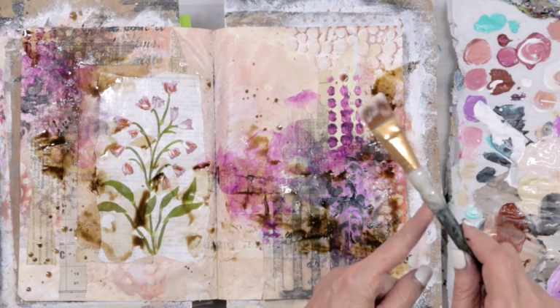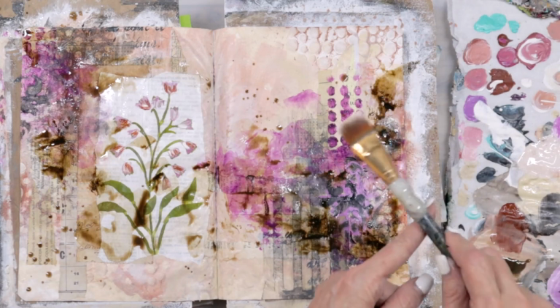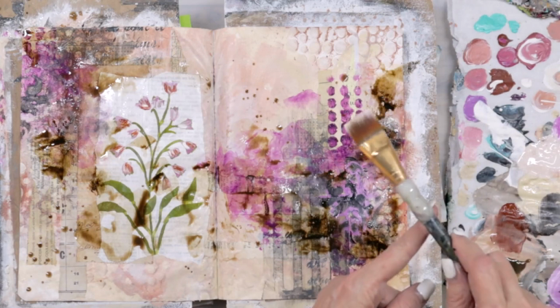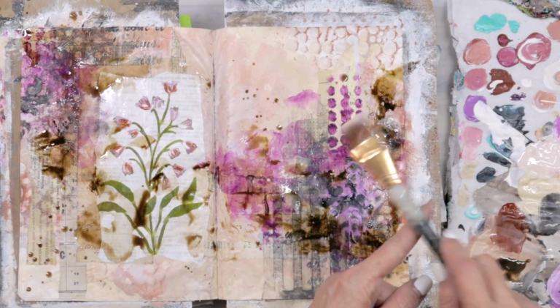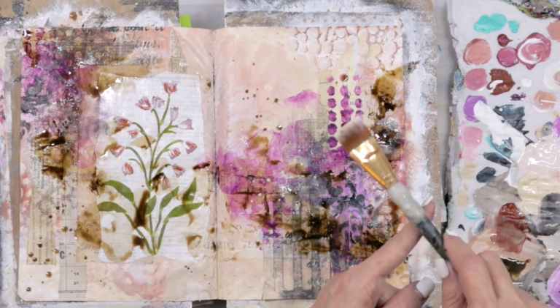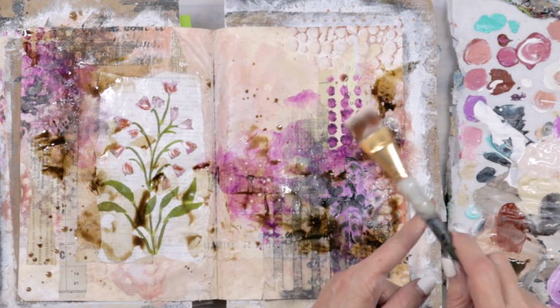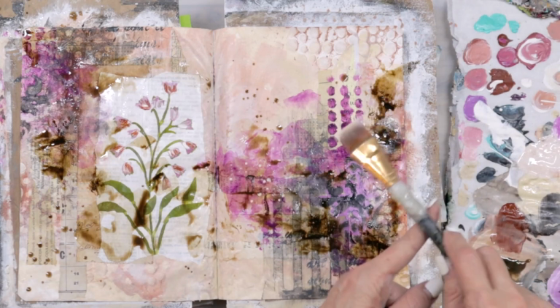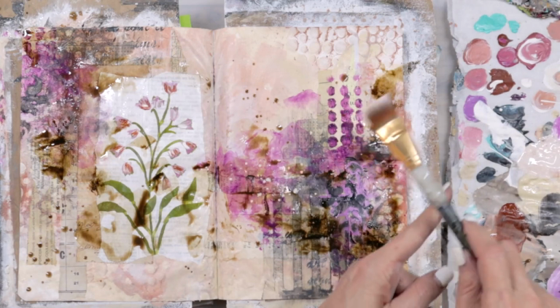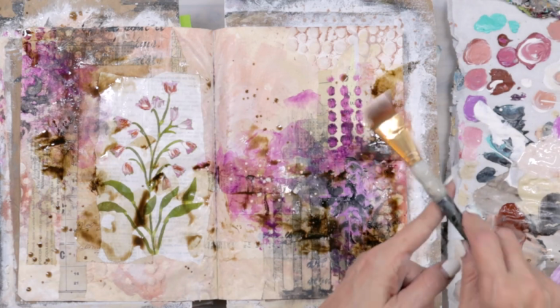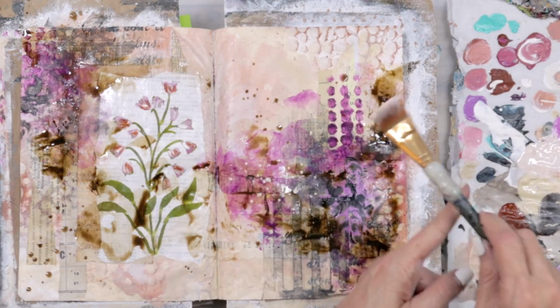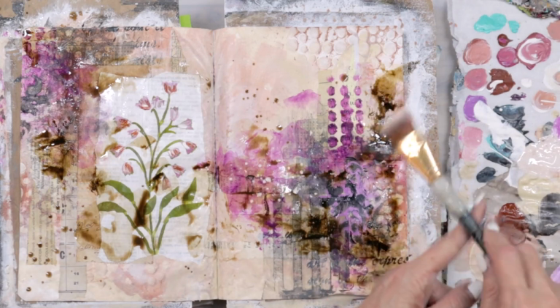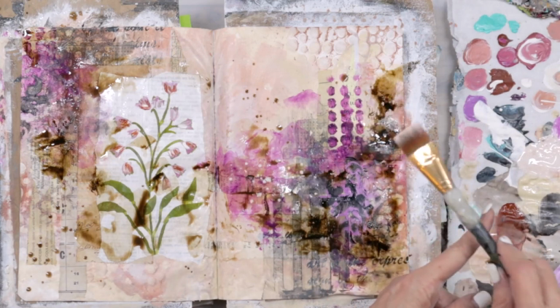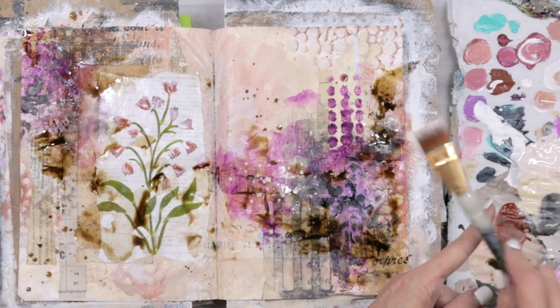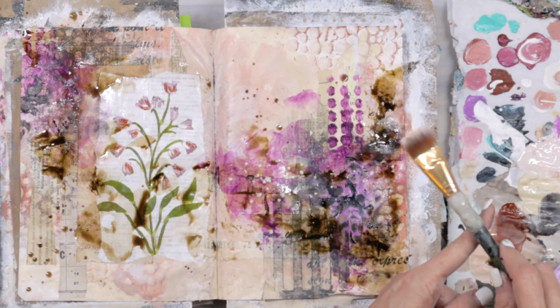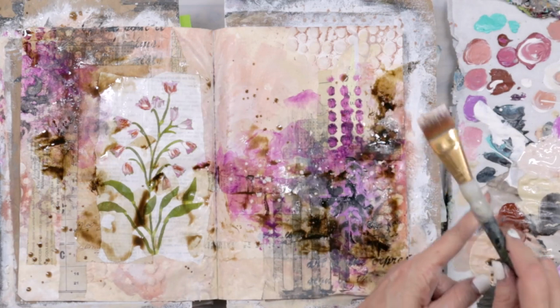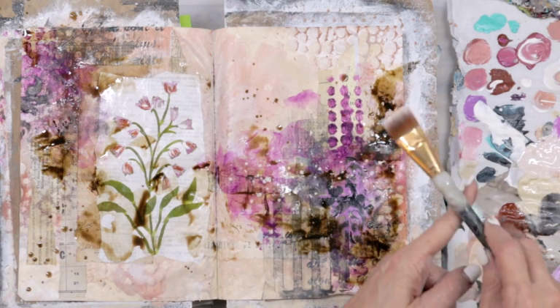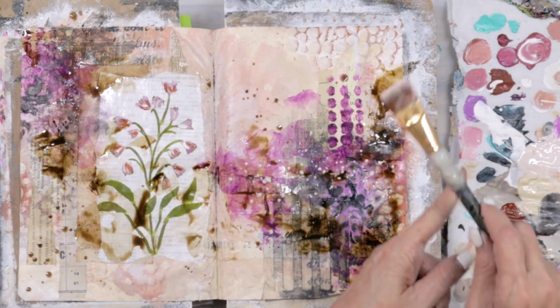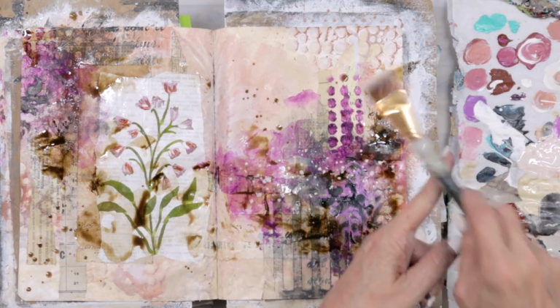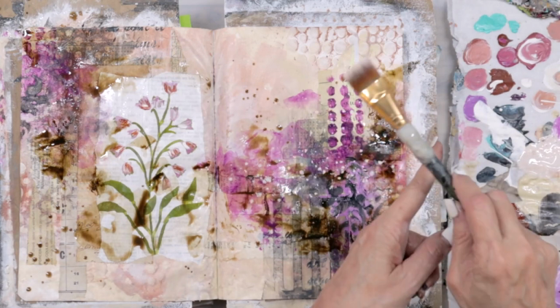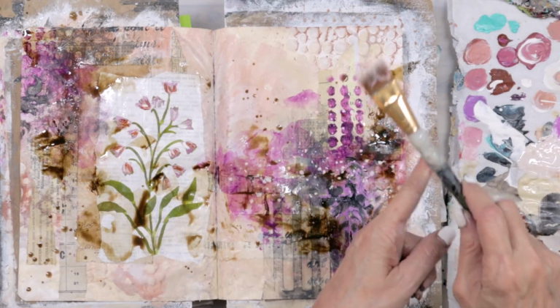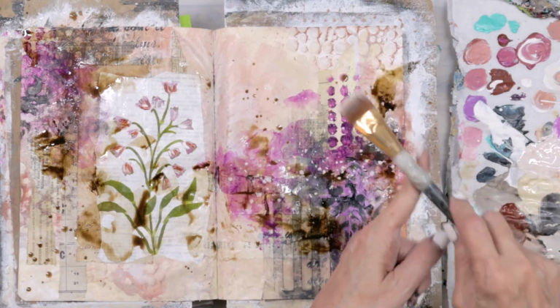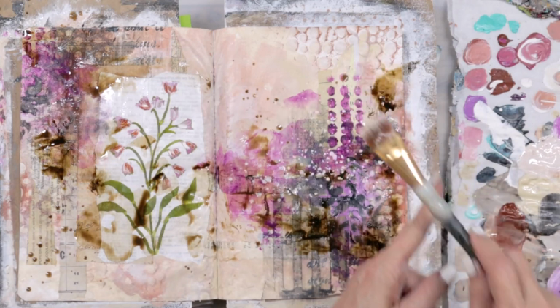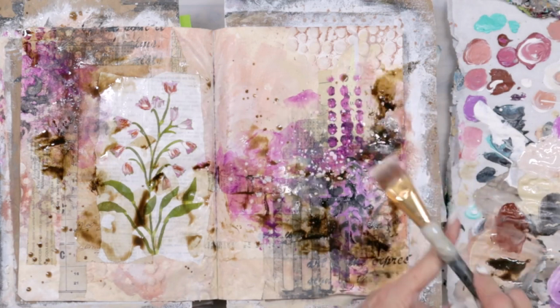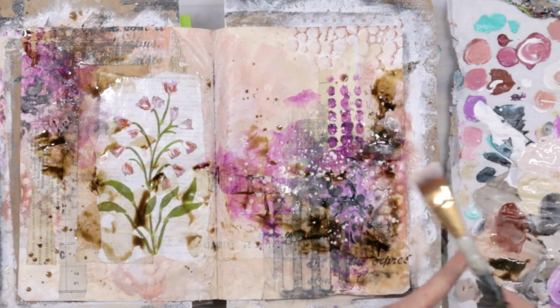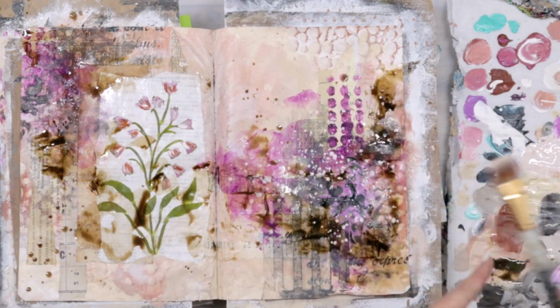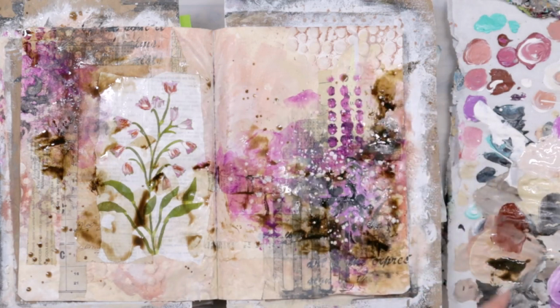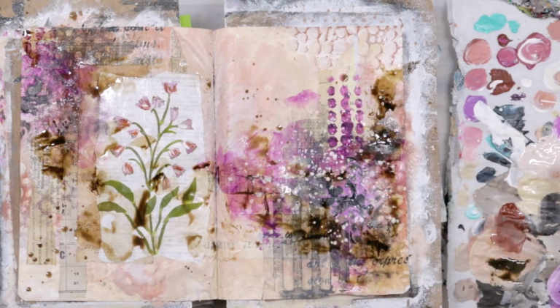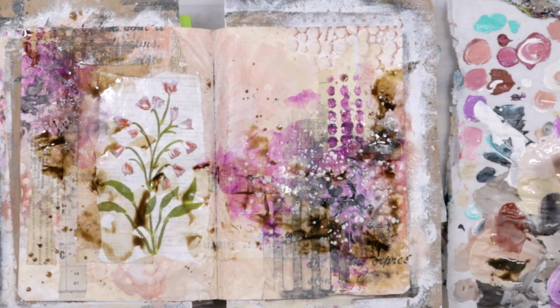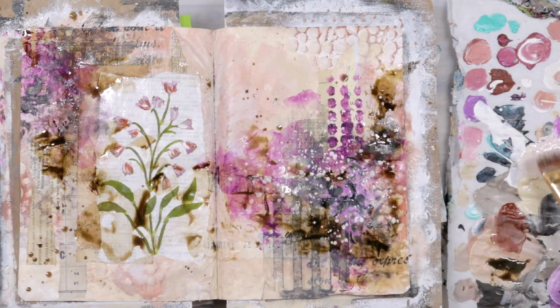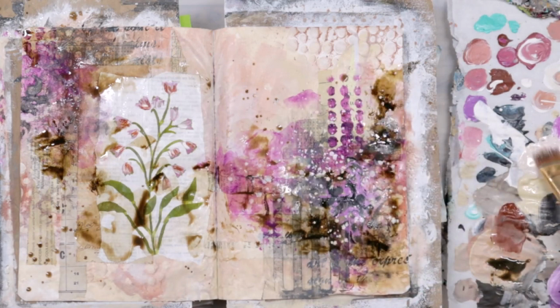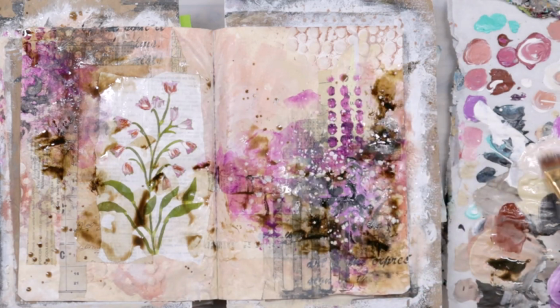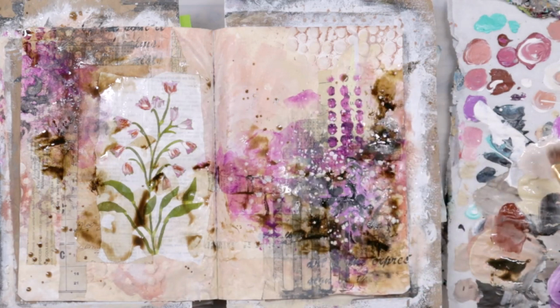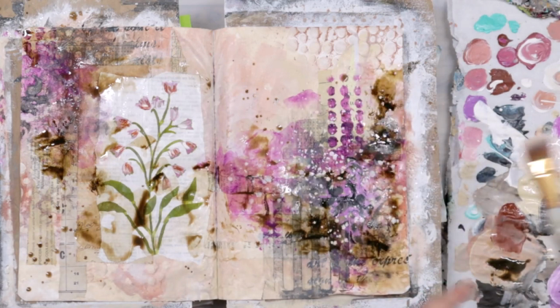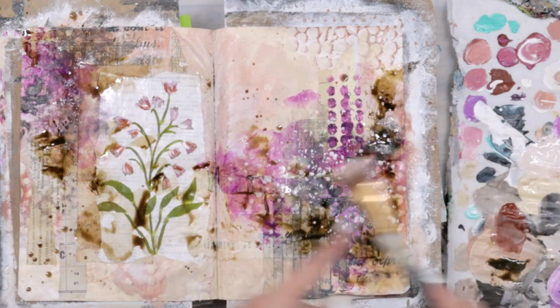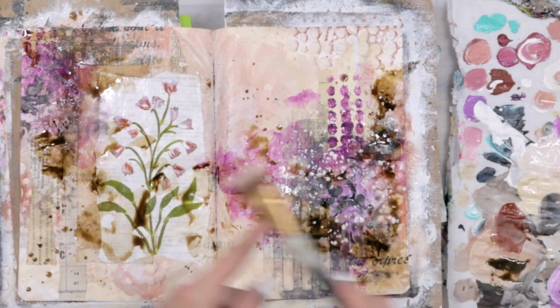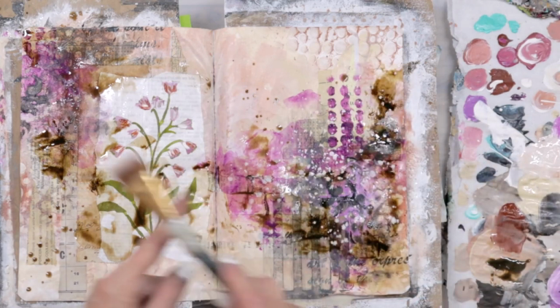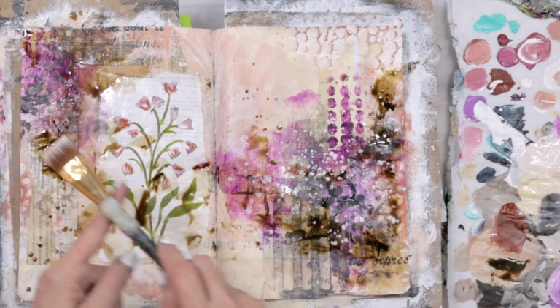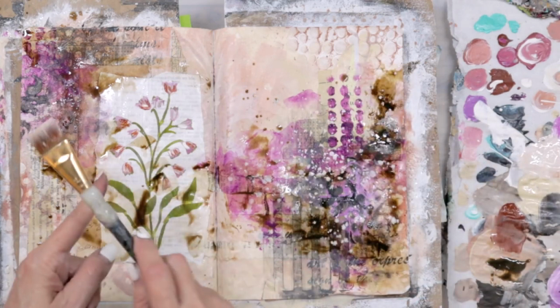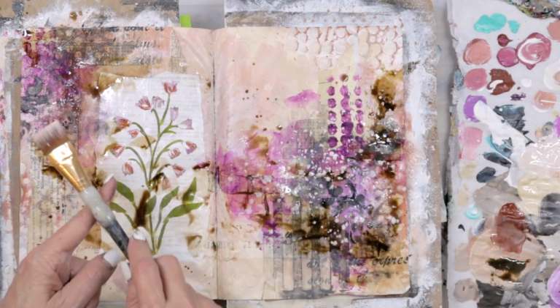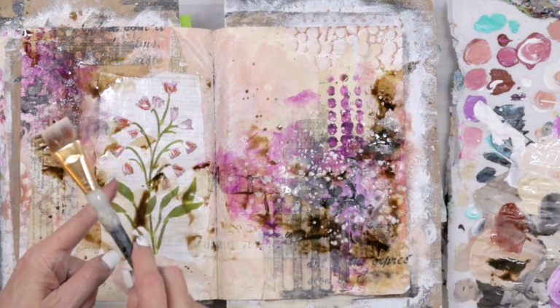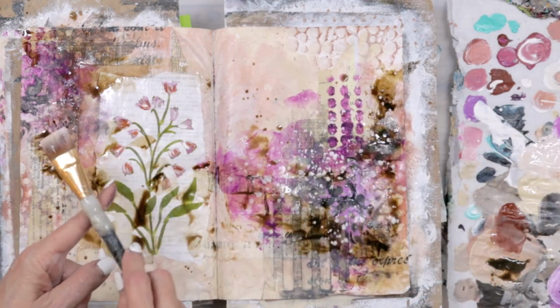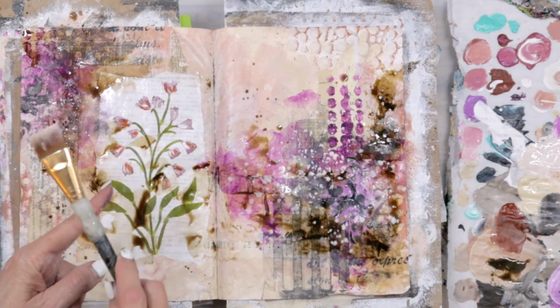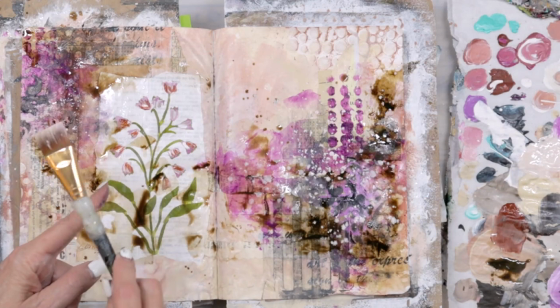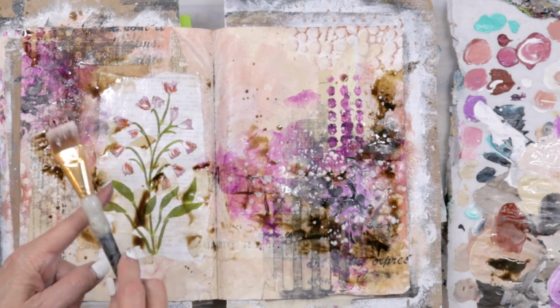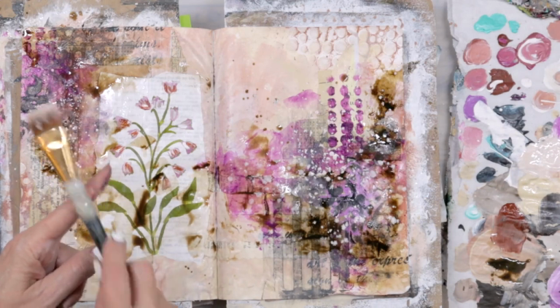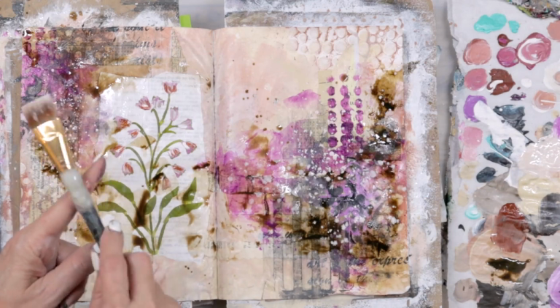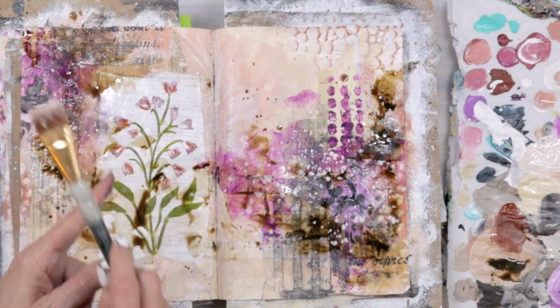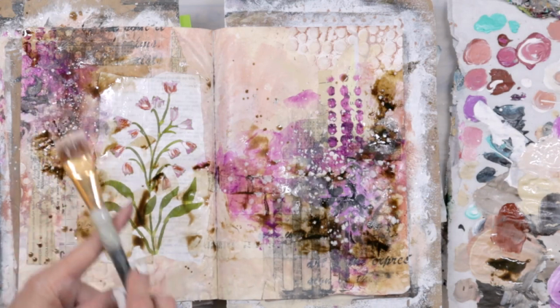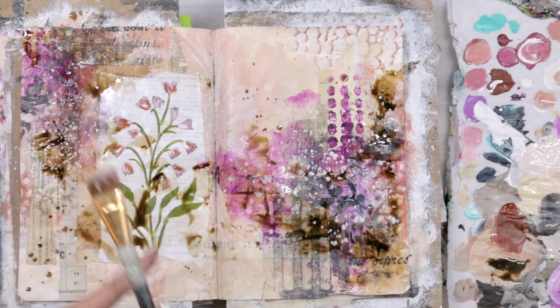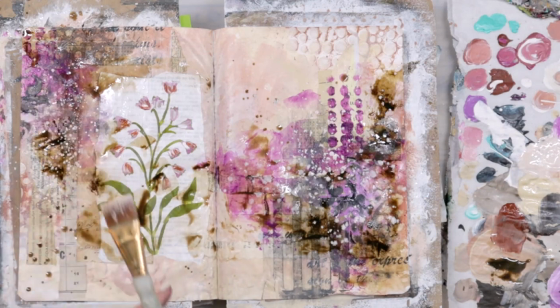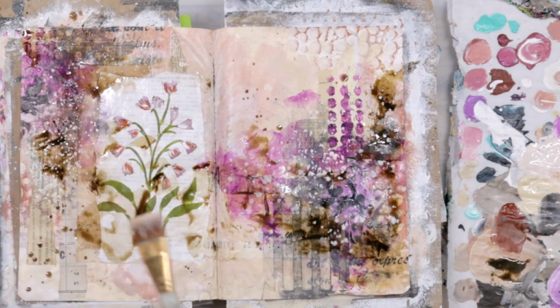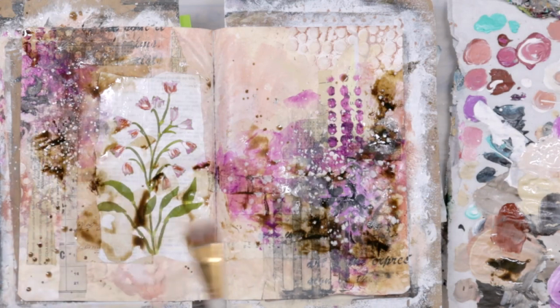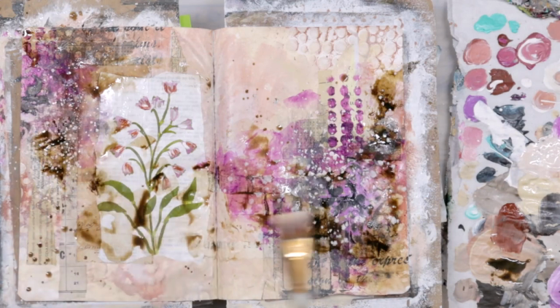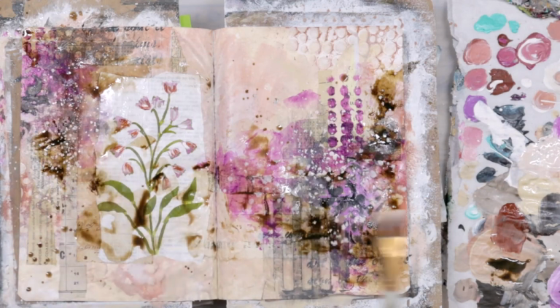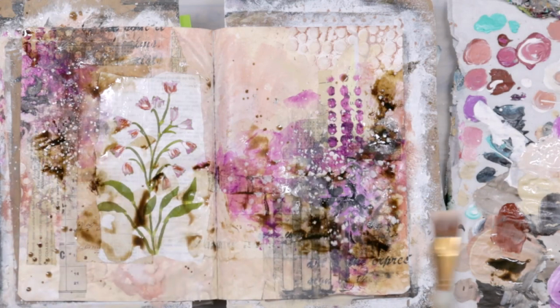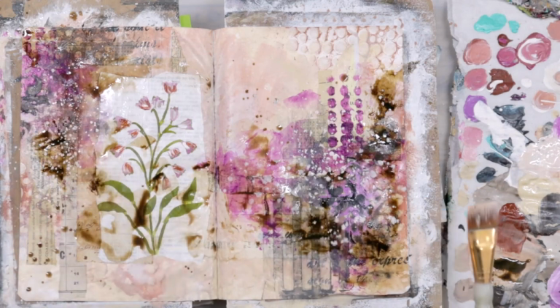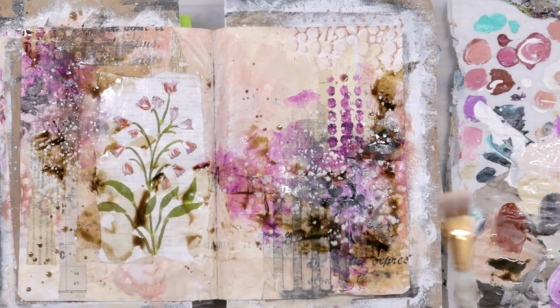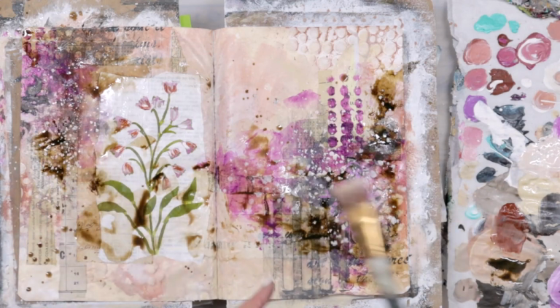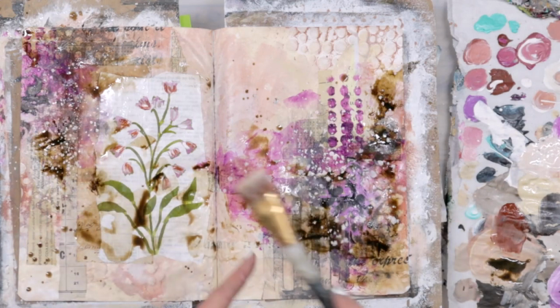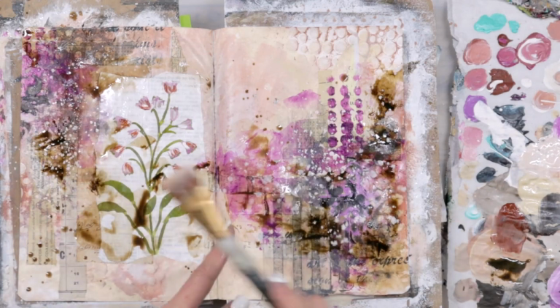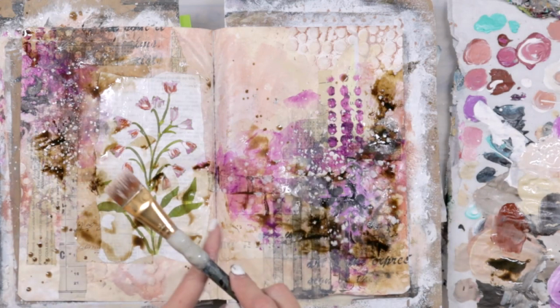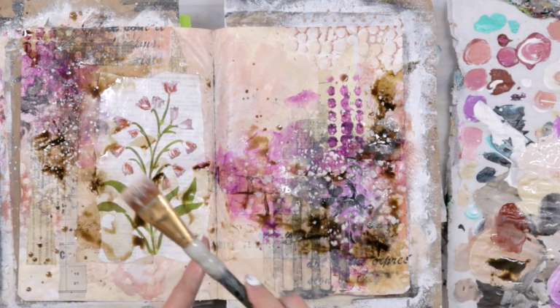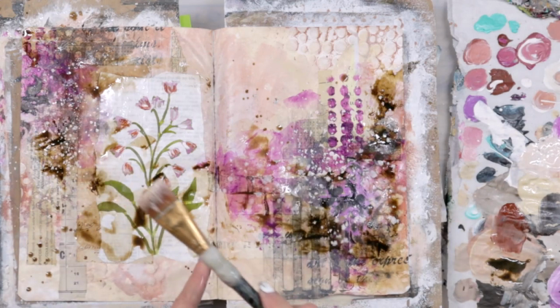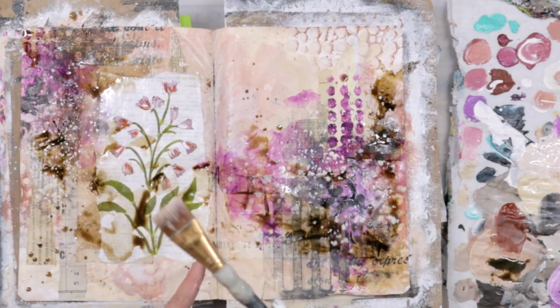Doing some sepia and some white sprinkles. Sprinkles are always, always good.